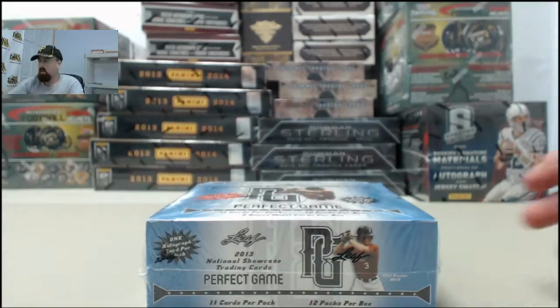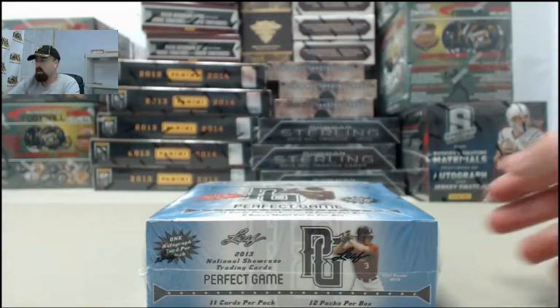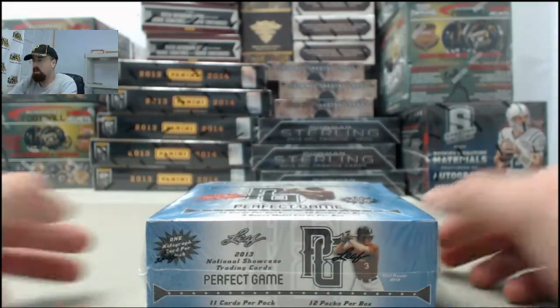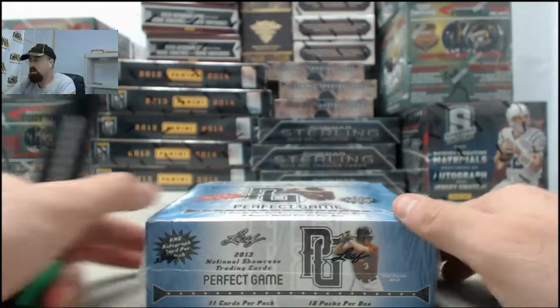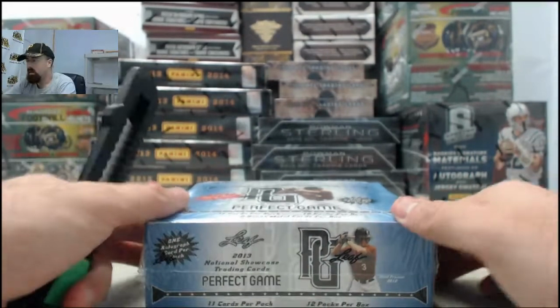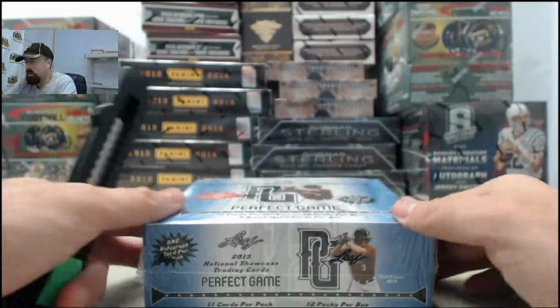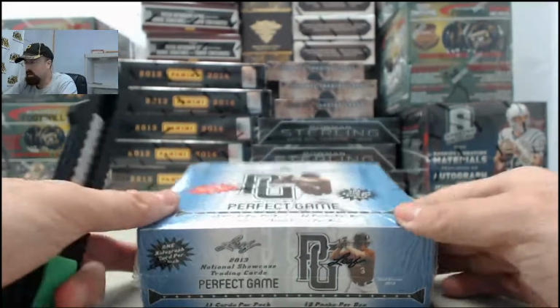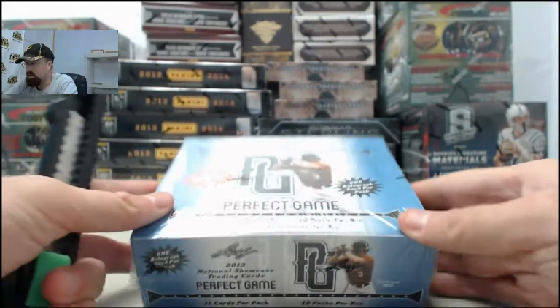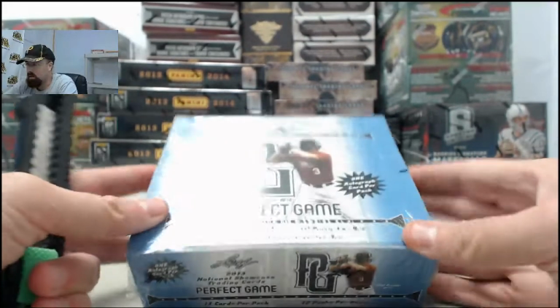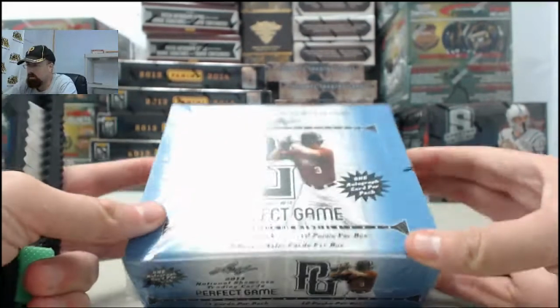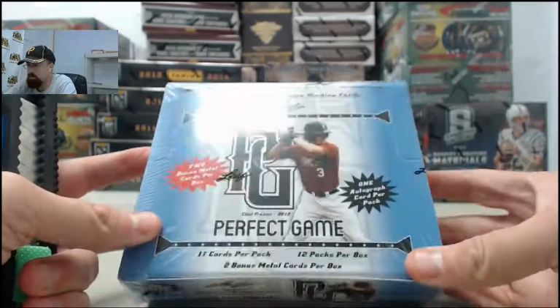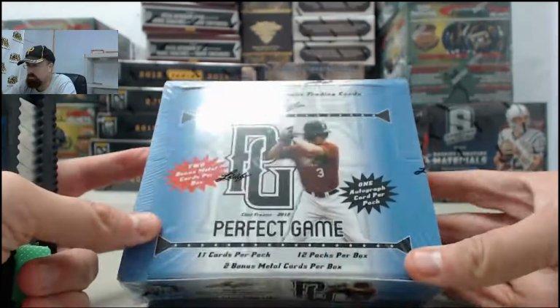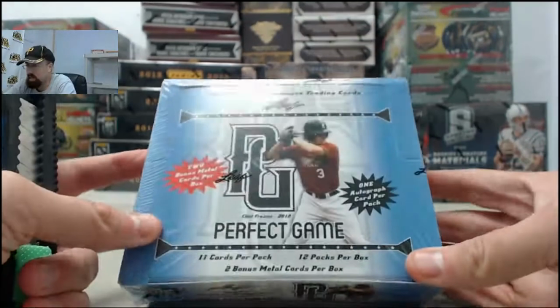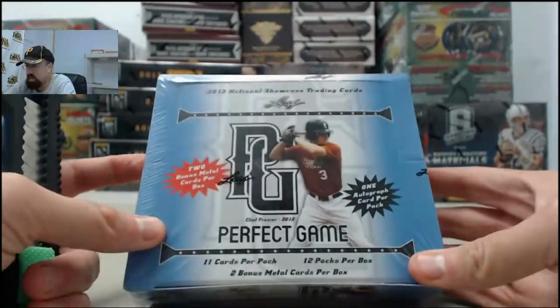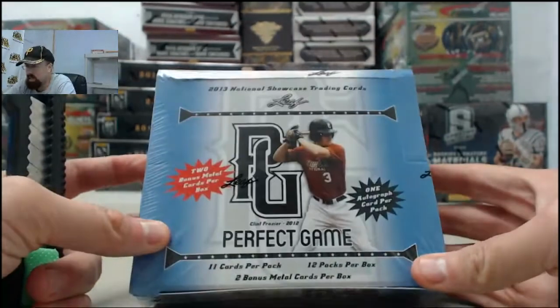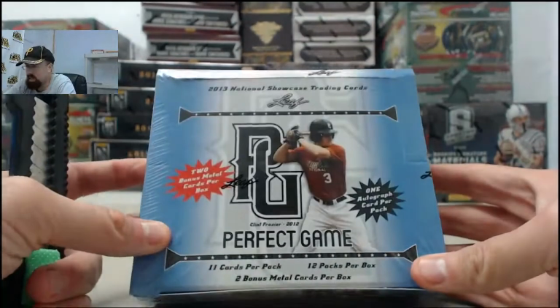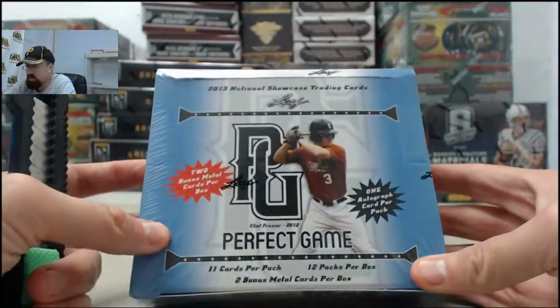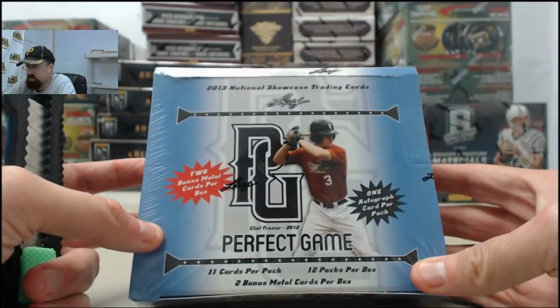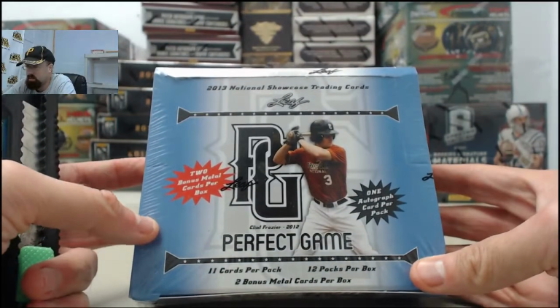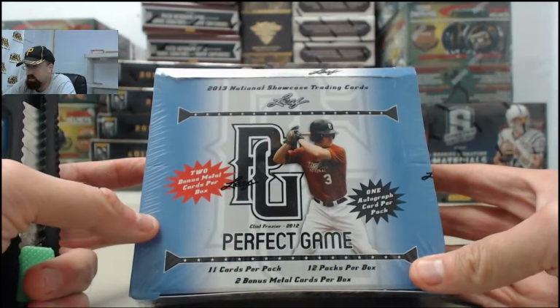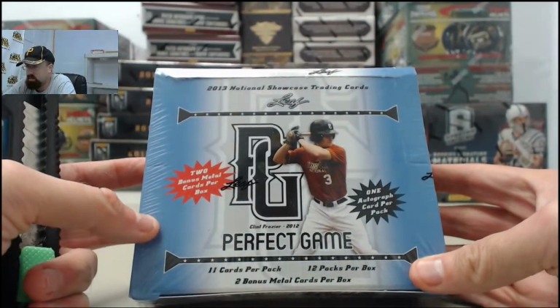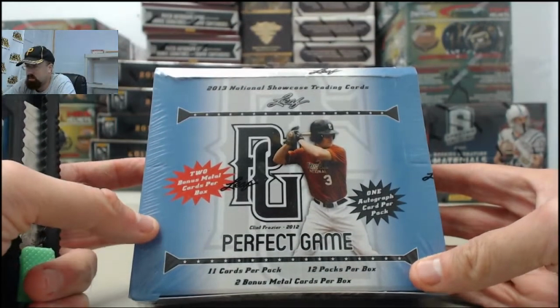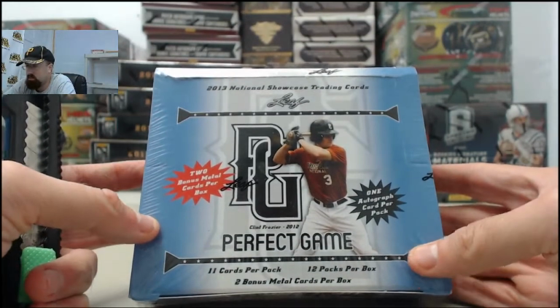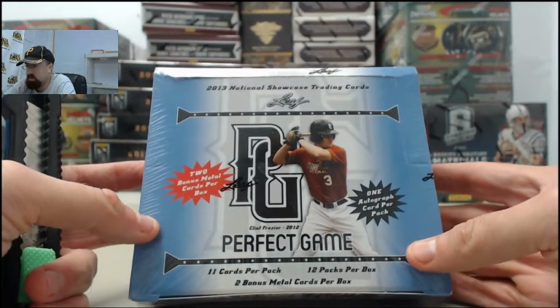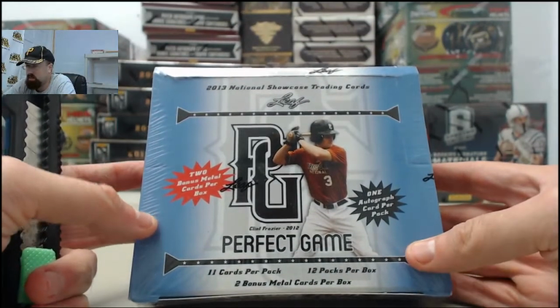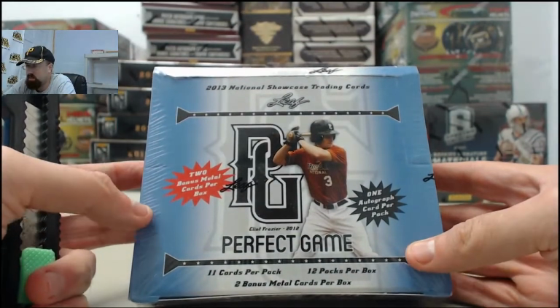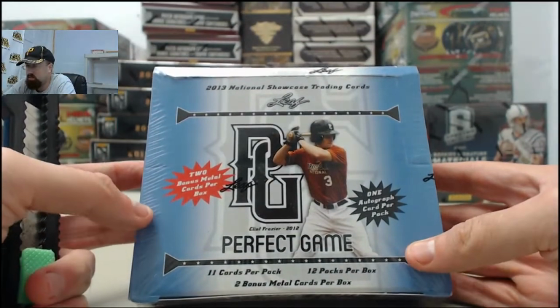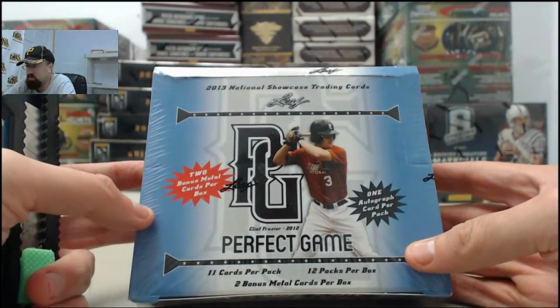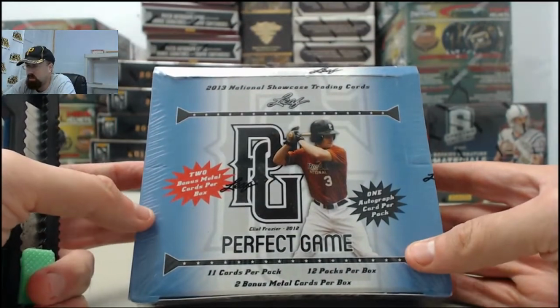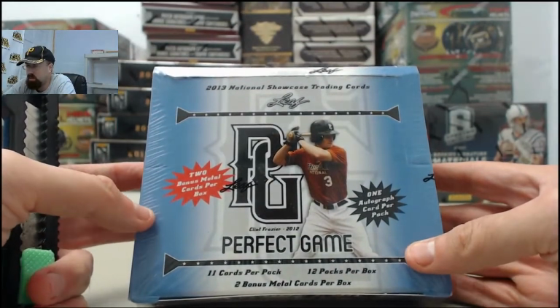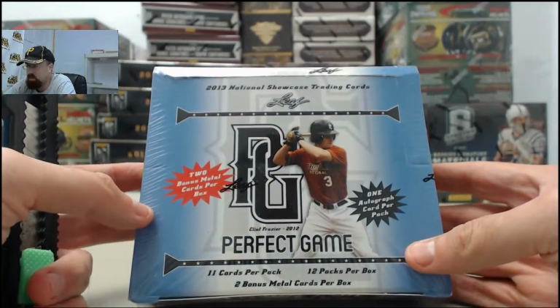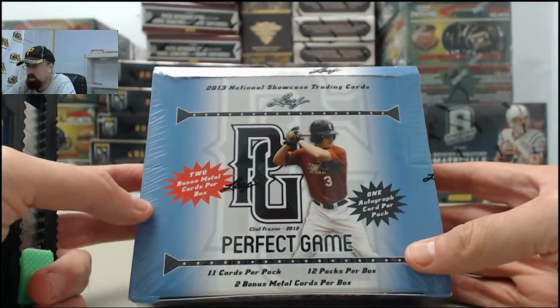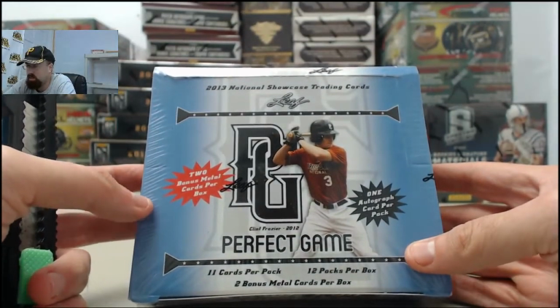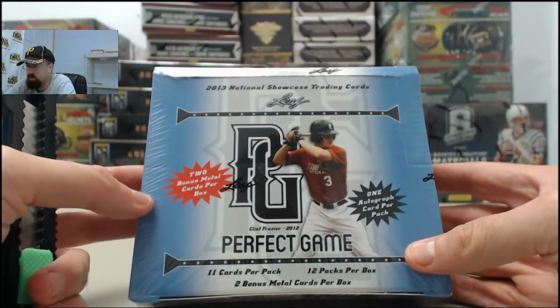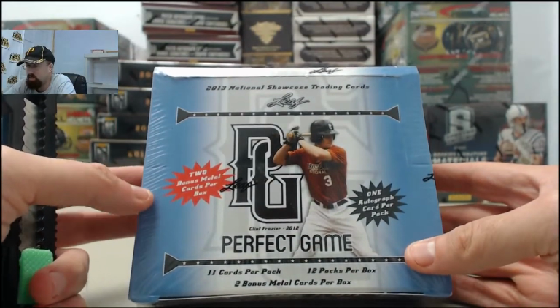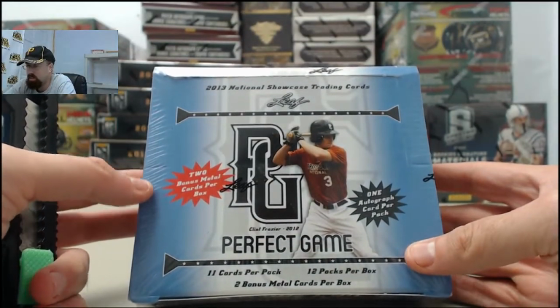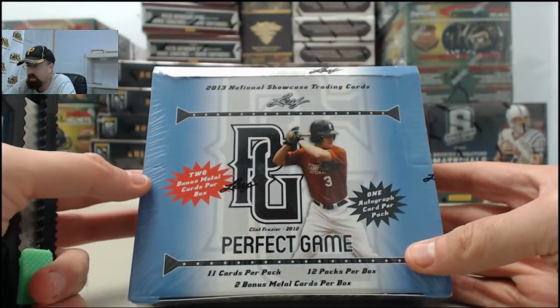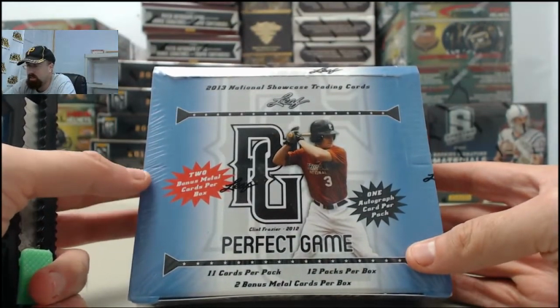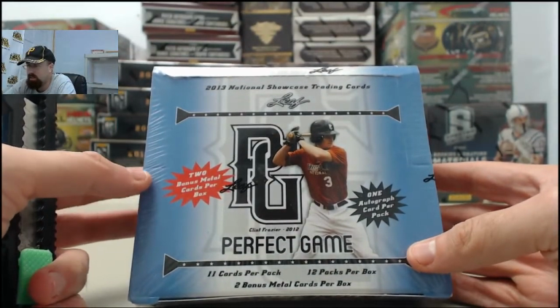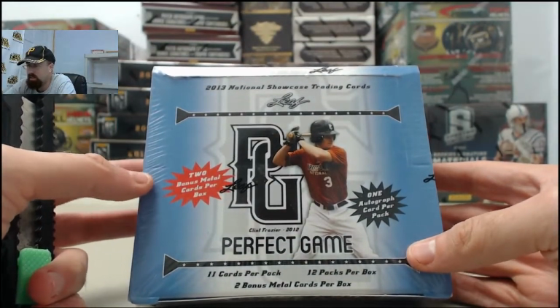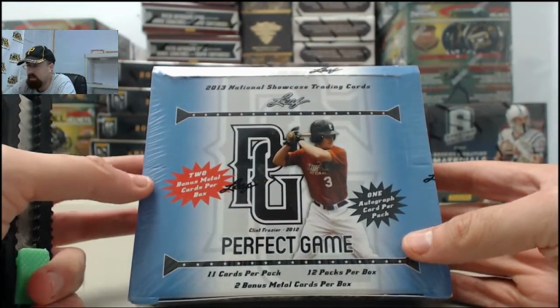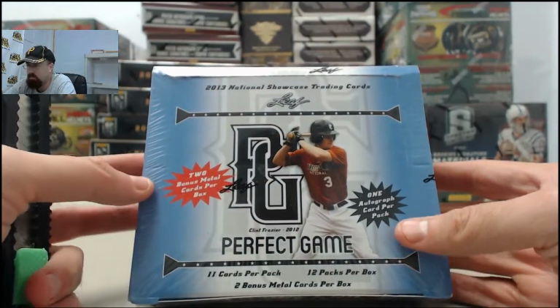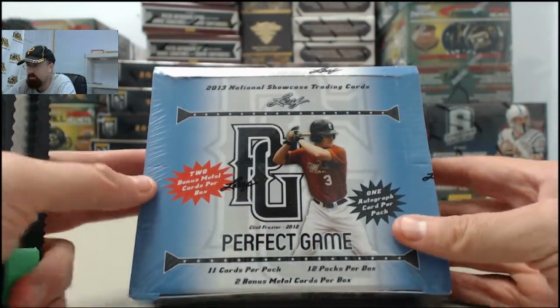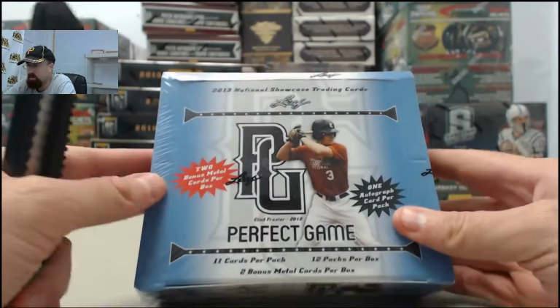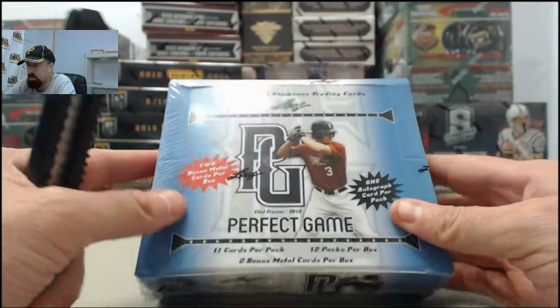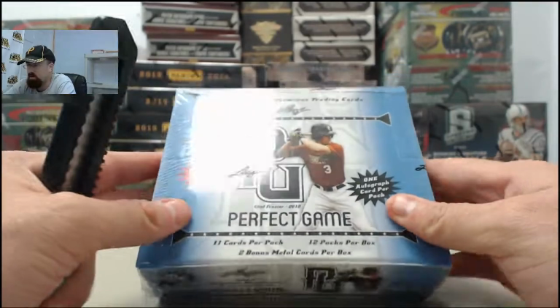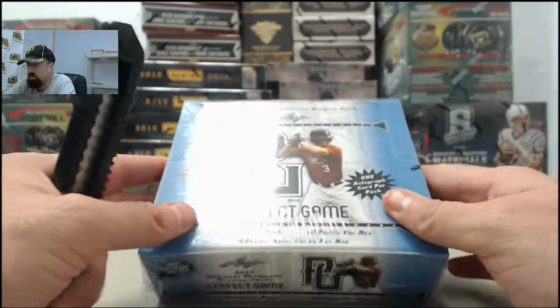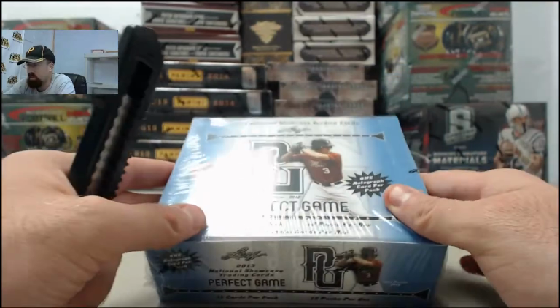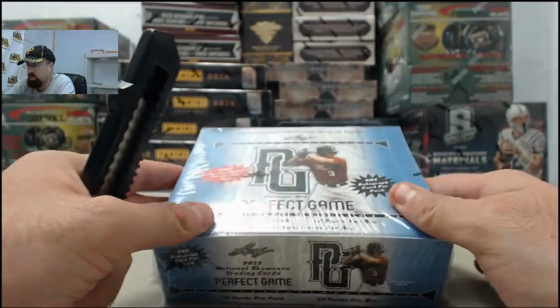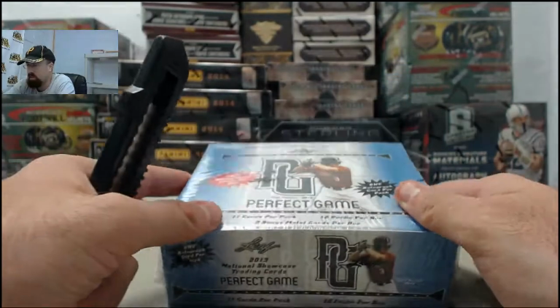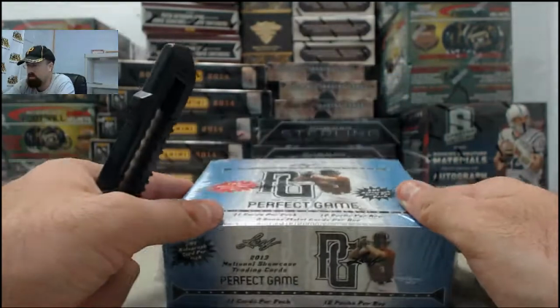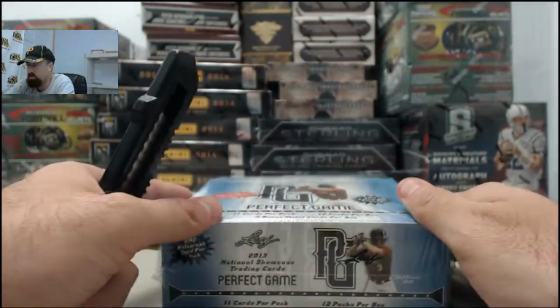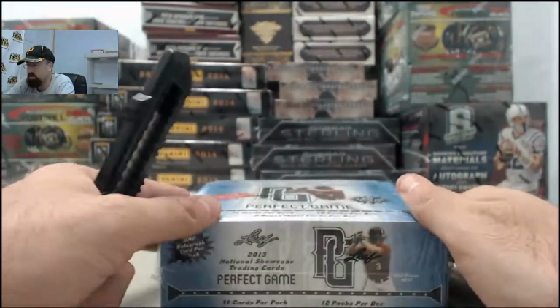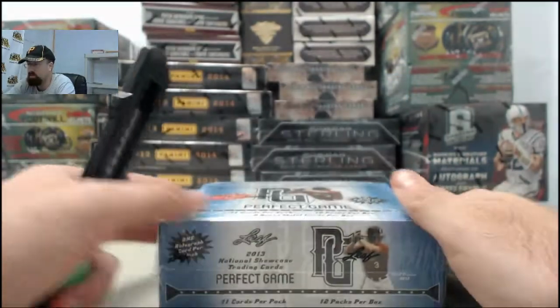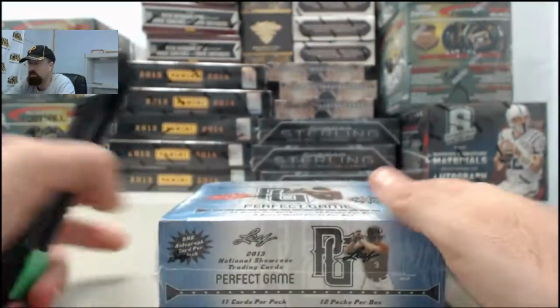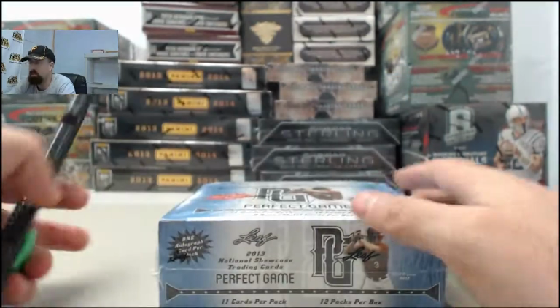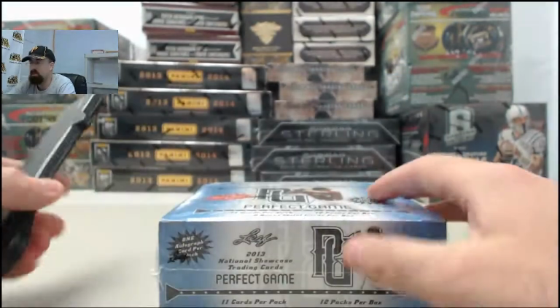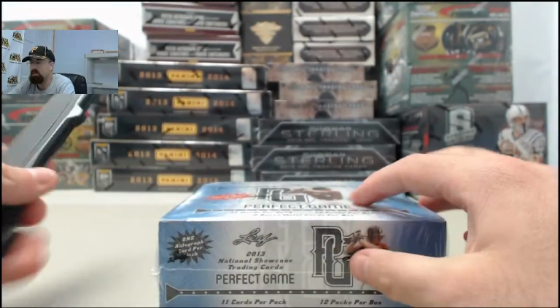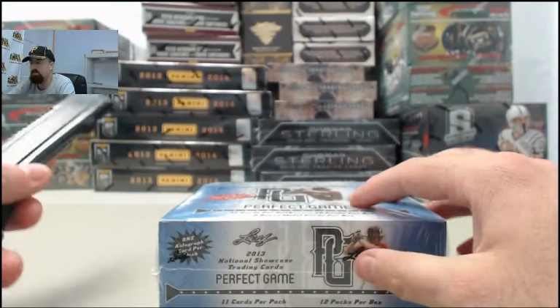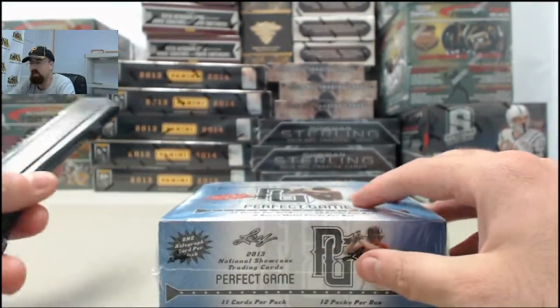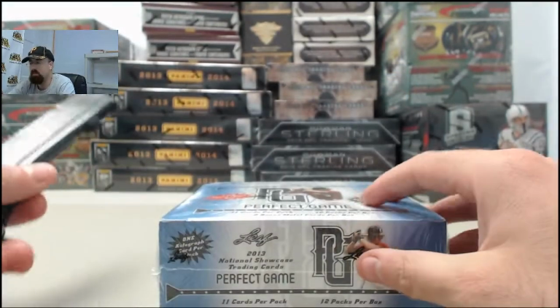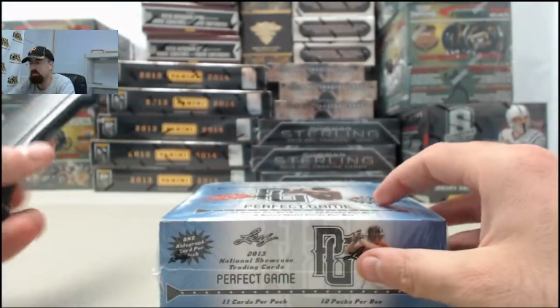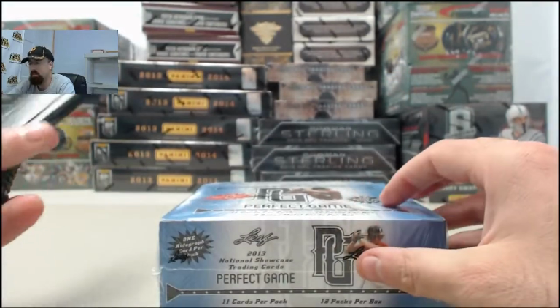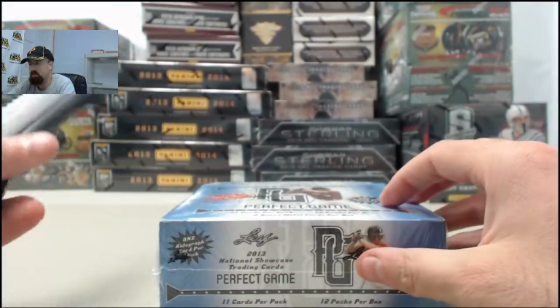Alright, here we go from Matt E. This is going to be the 2013 Leaf Perfect Game Showcase Baseball.